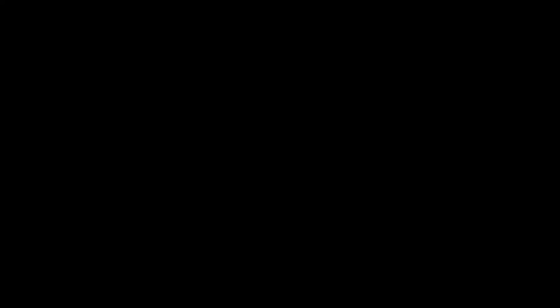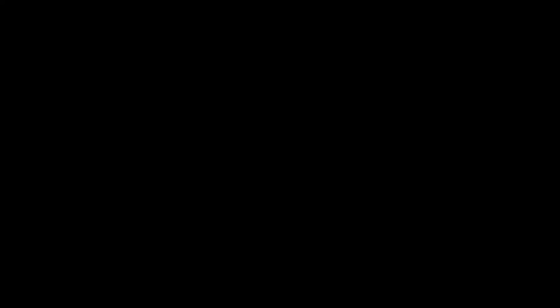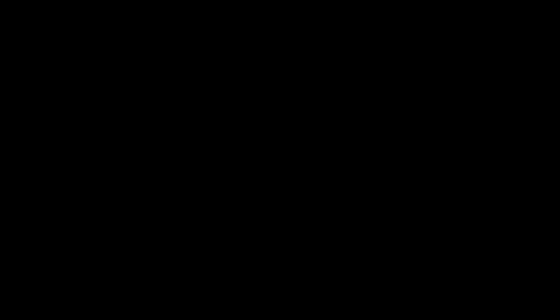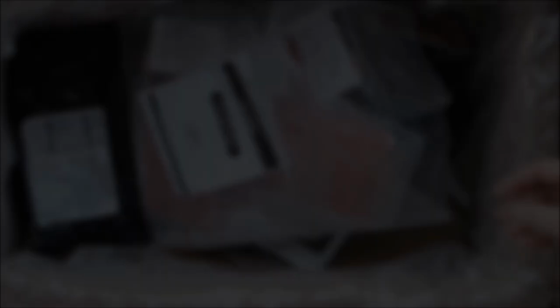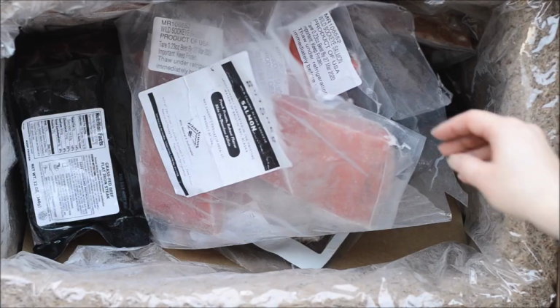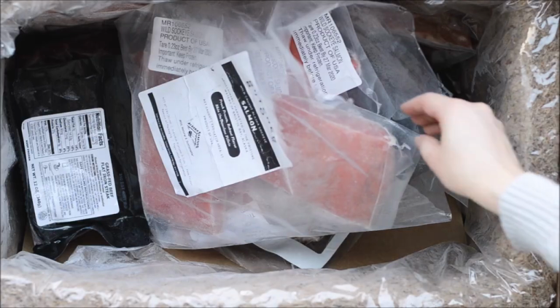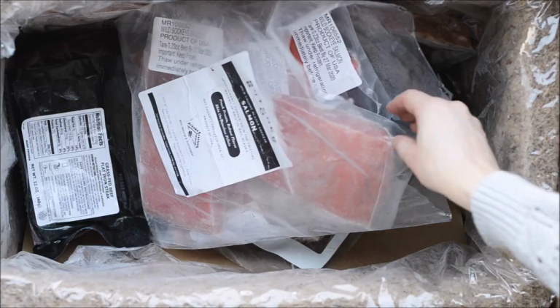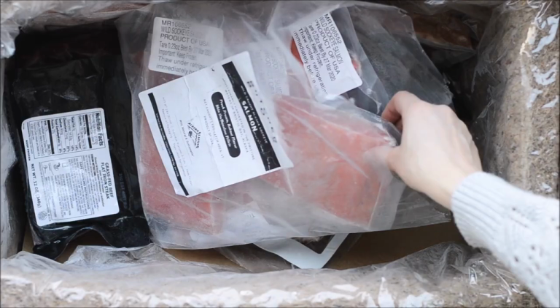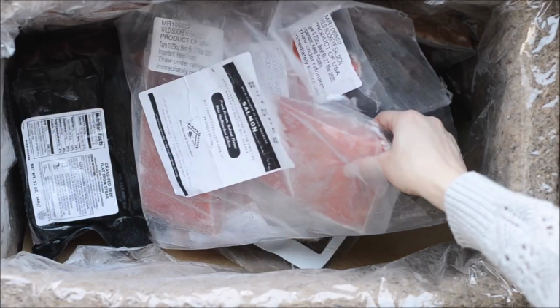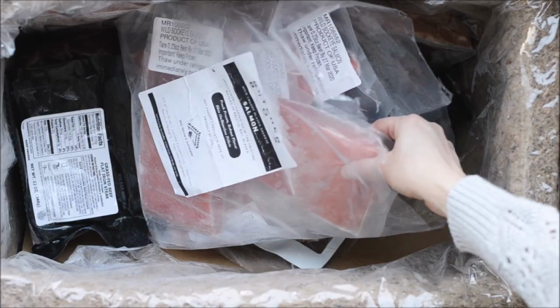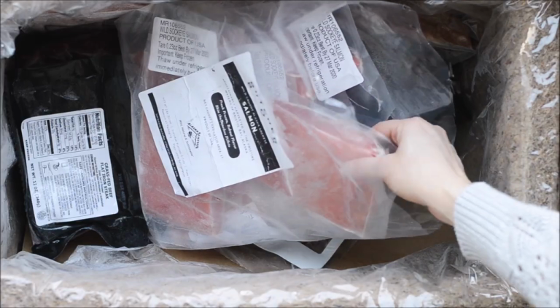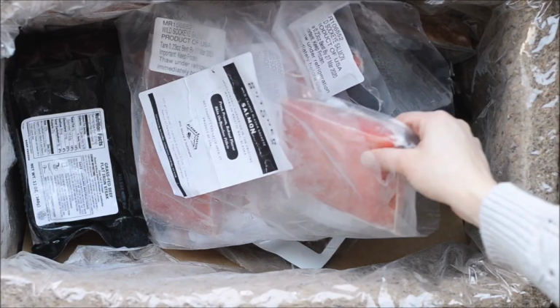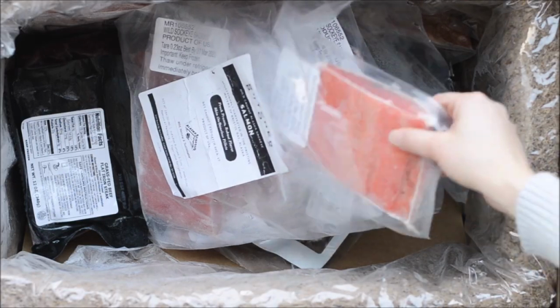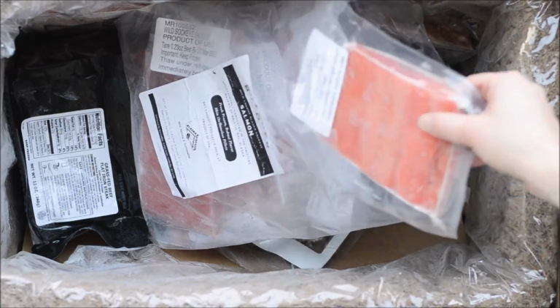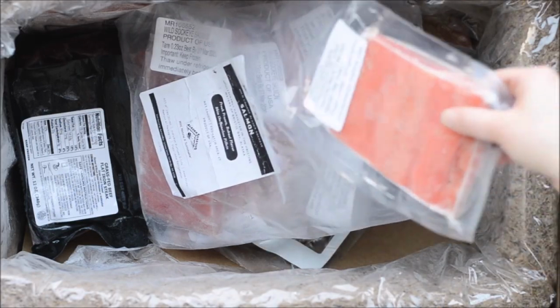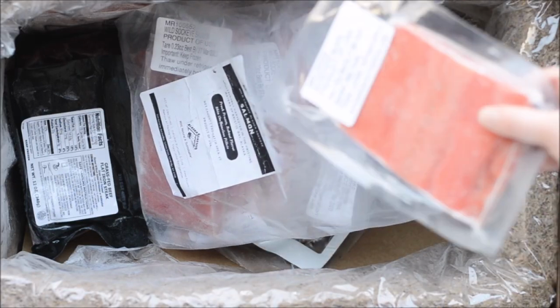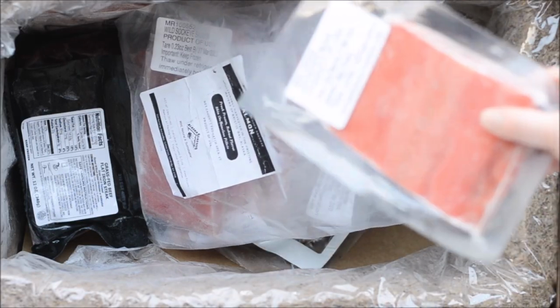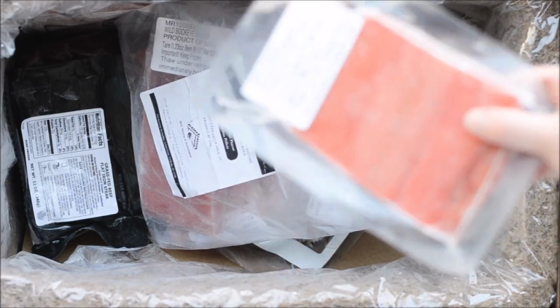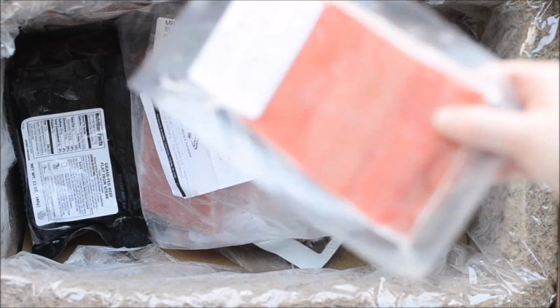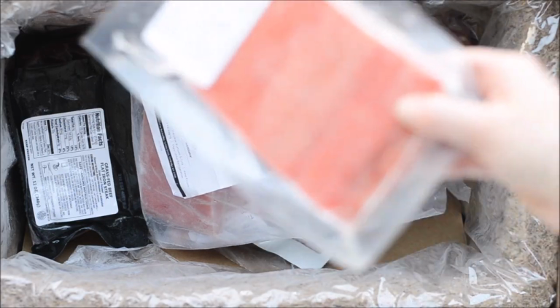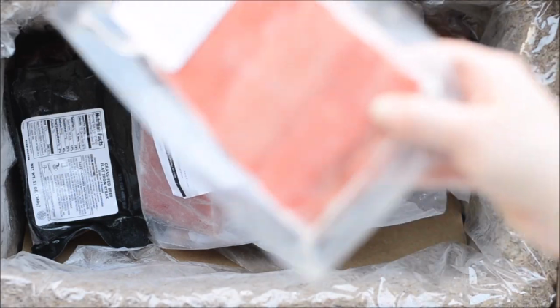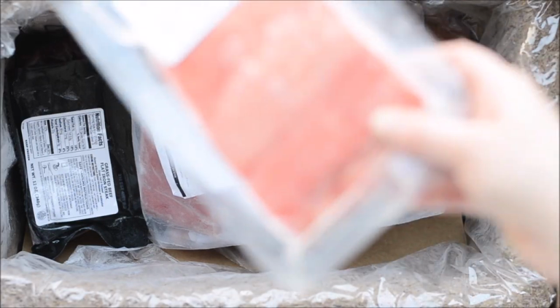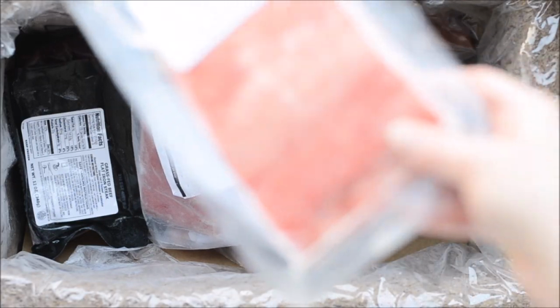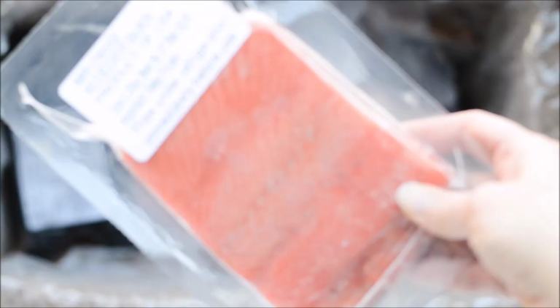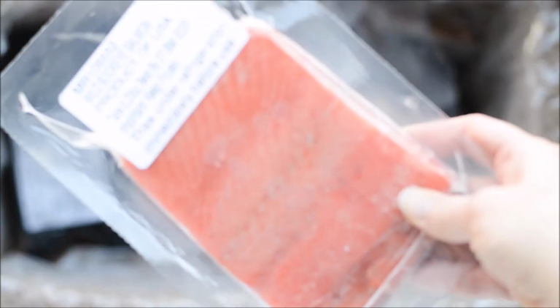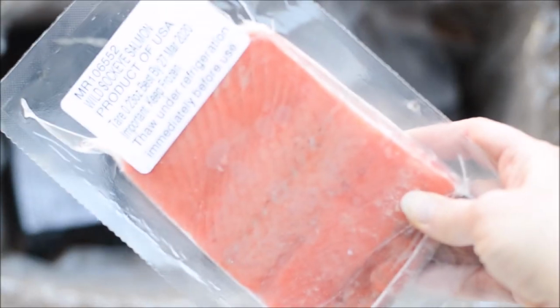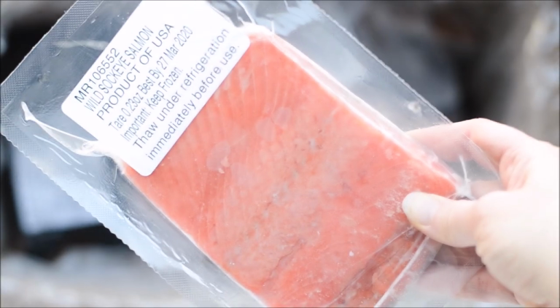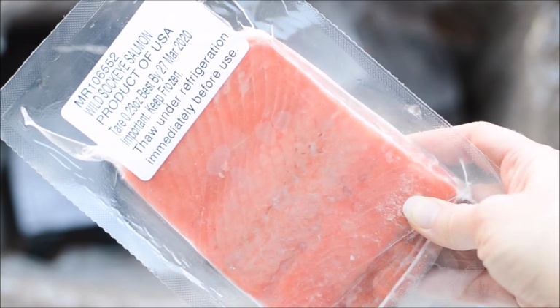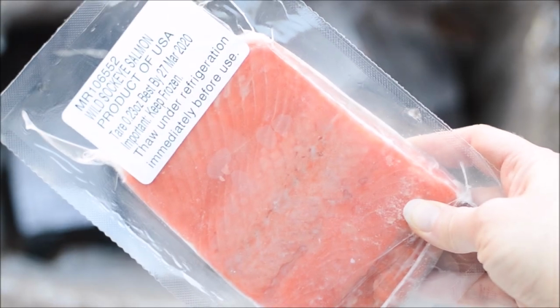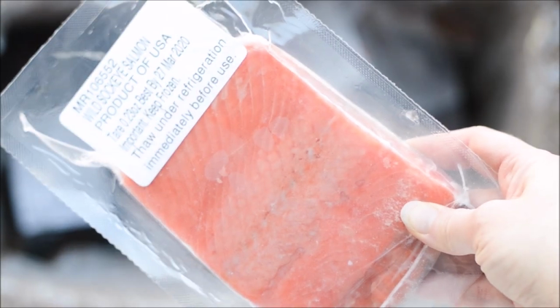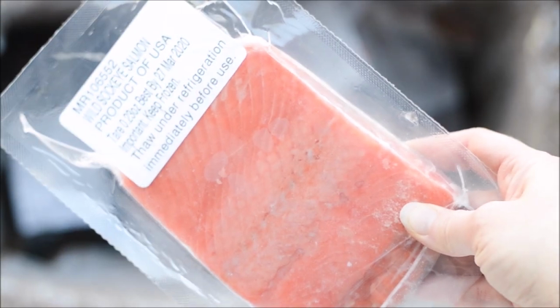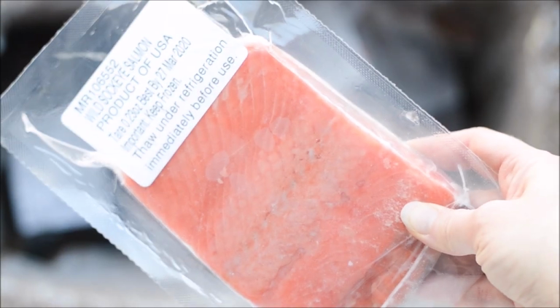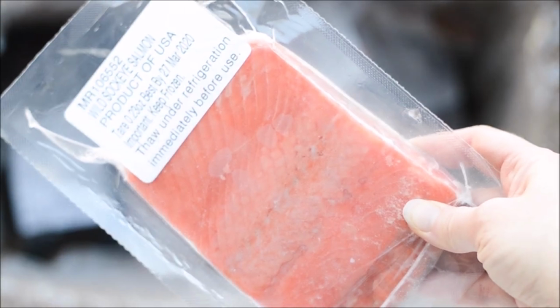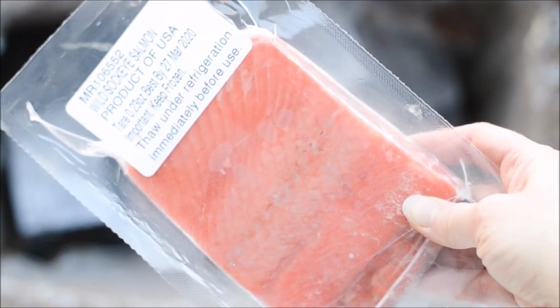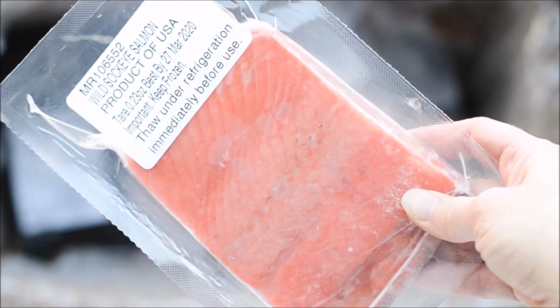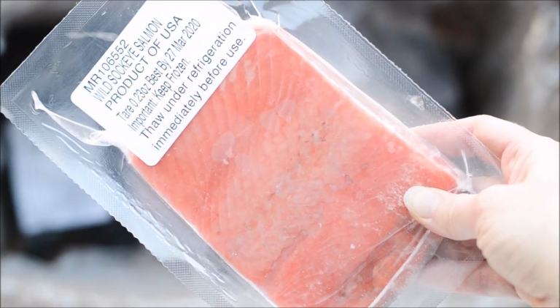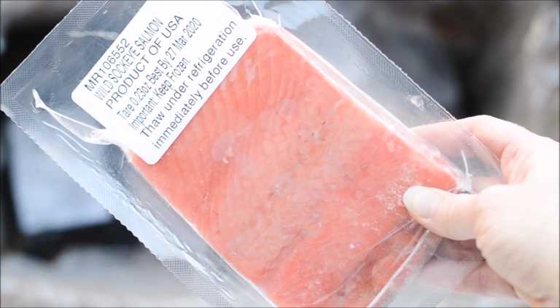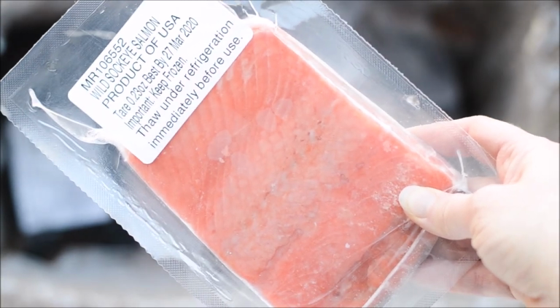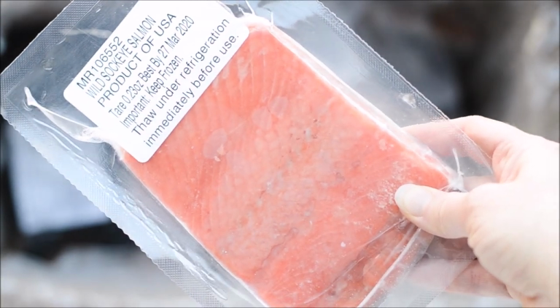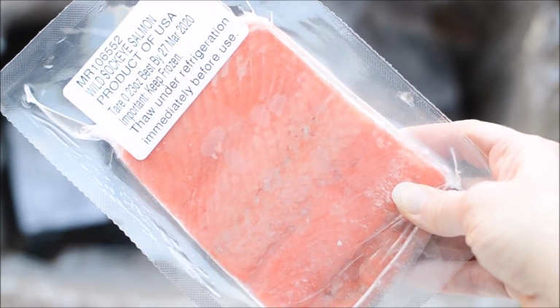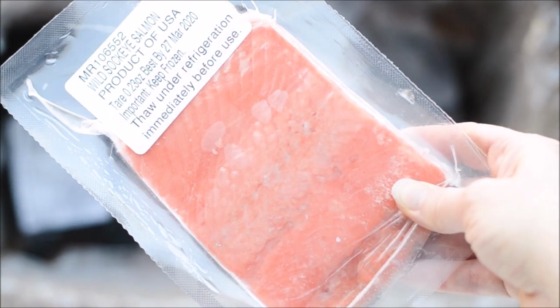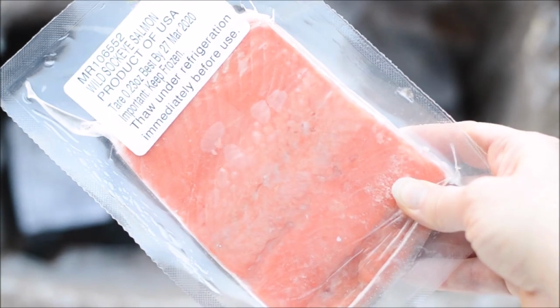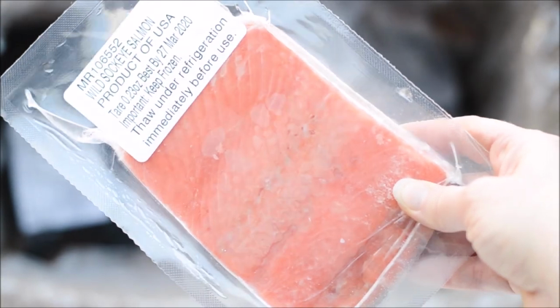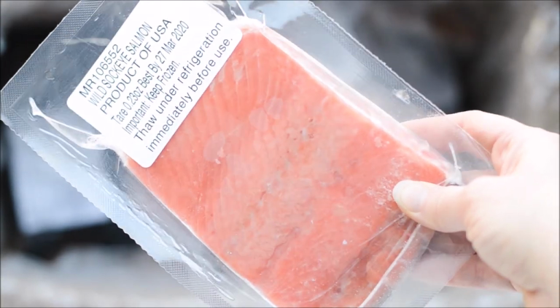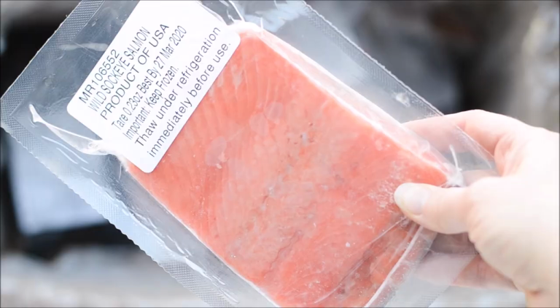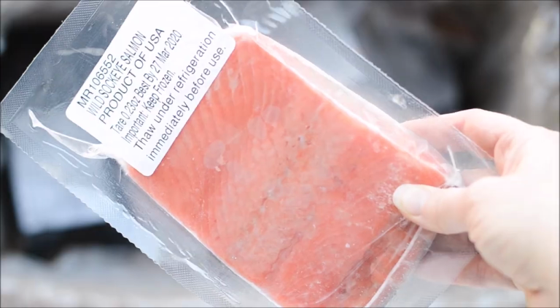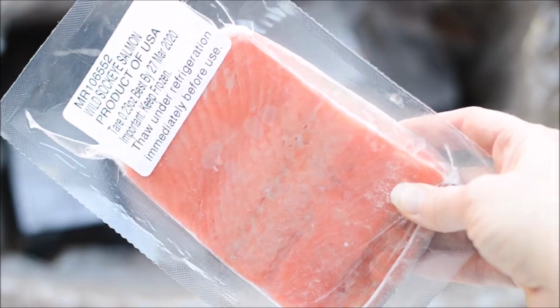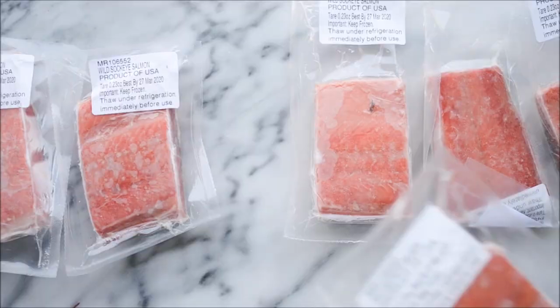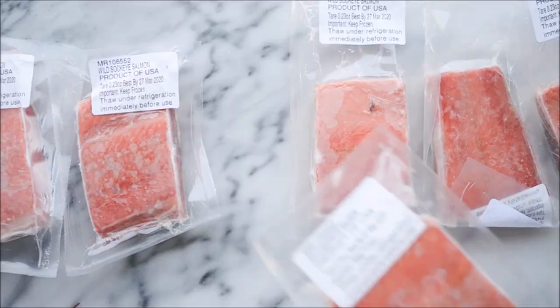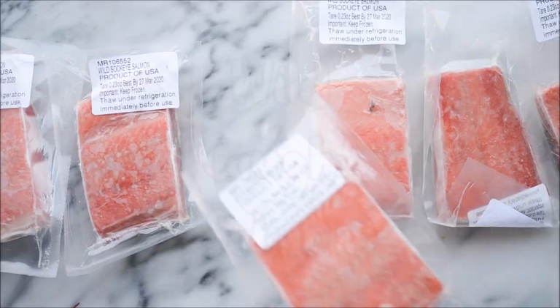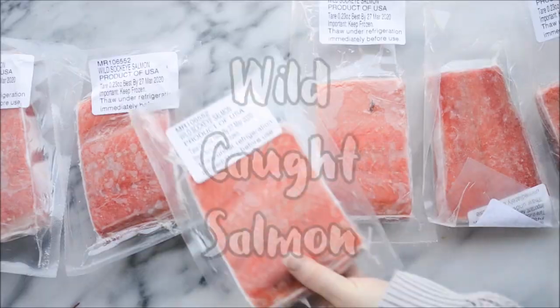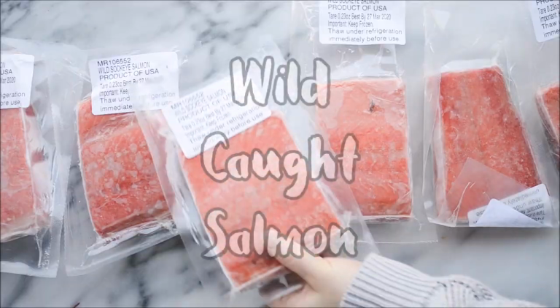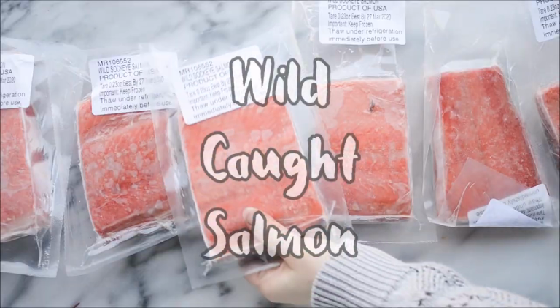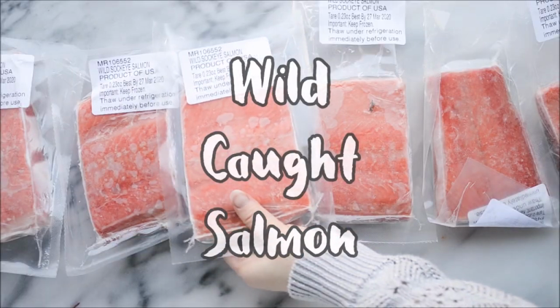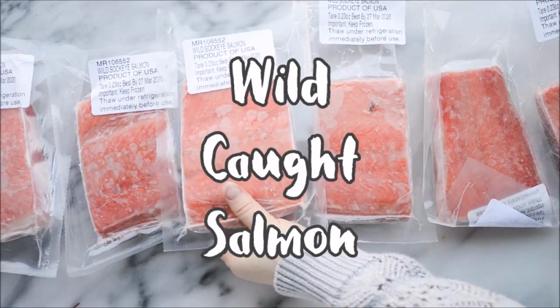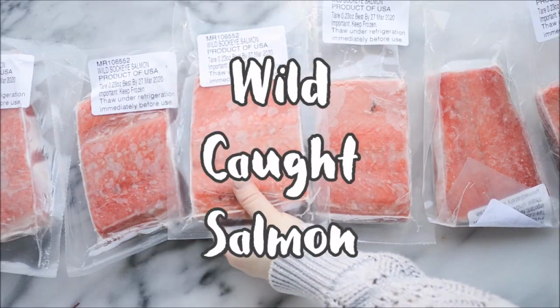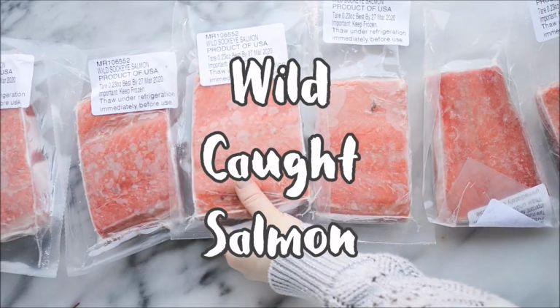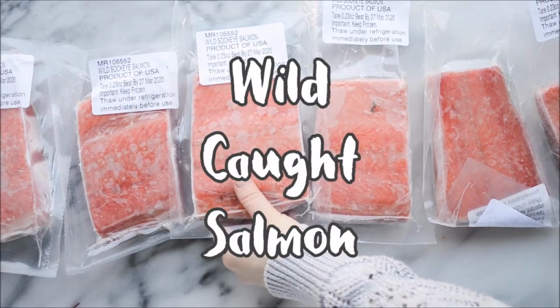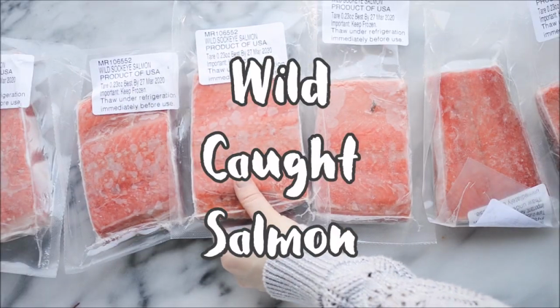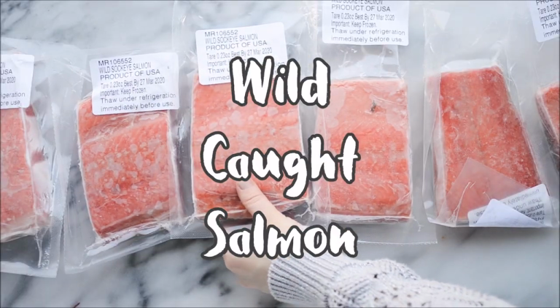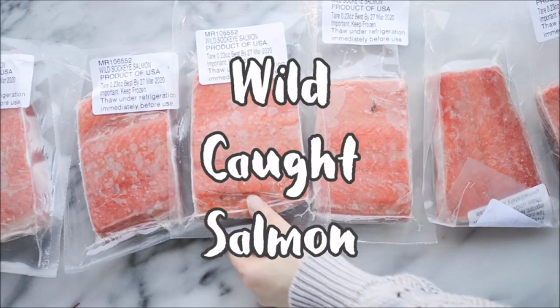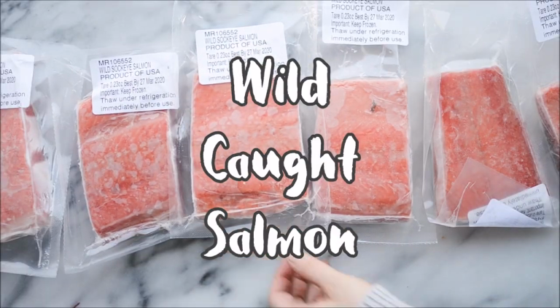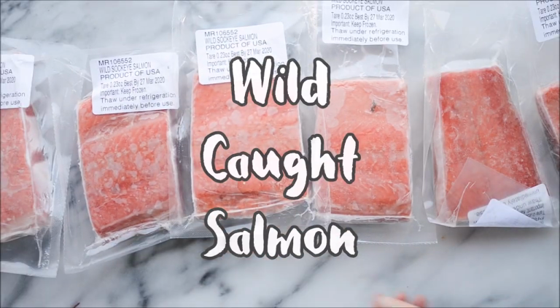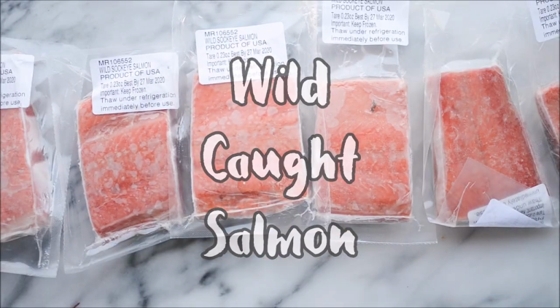Hey friends, so today I'd like to share something exciting. ButcherBox recently released their latest edition, Wild Caught Salmon.